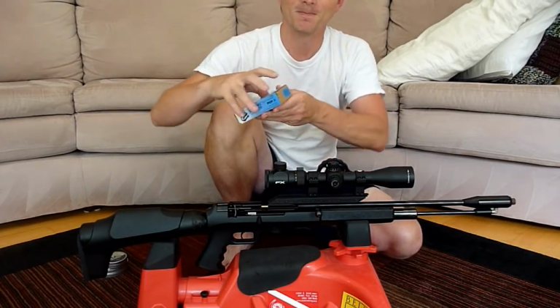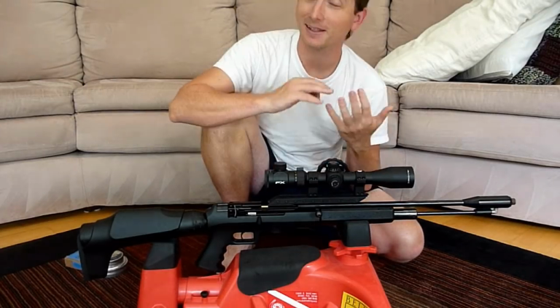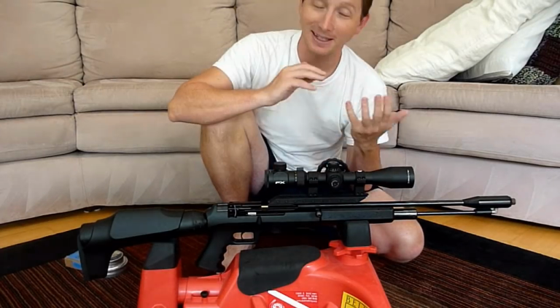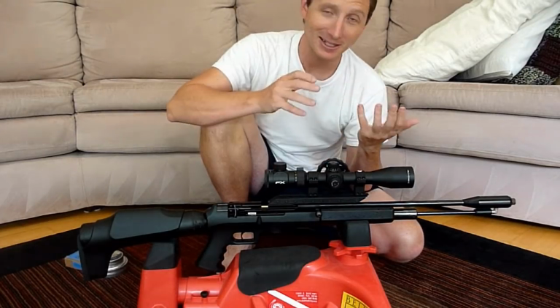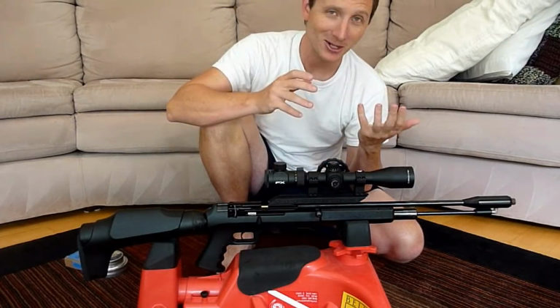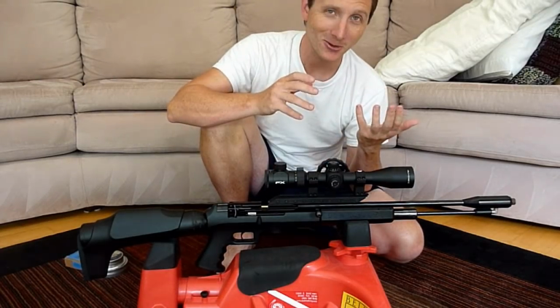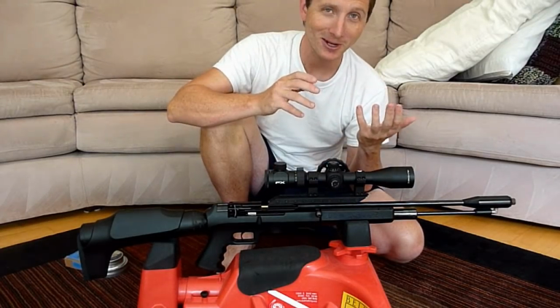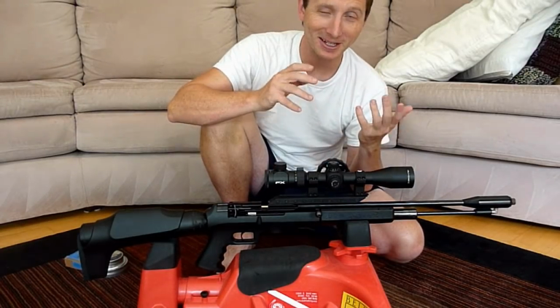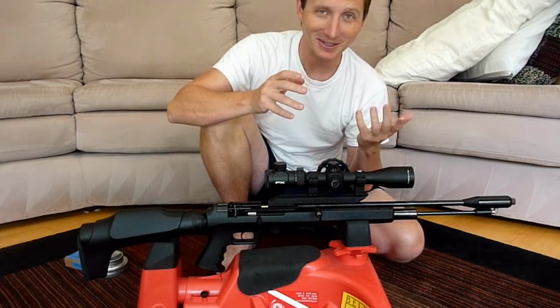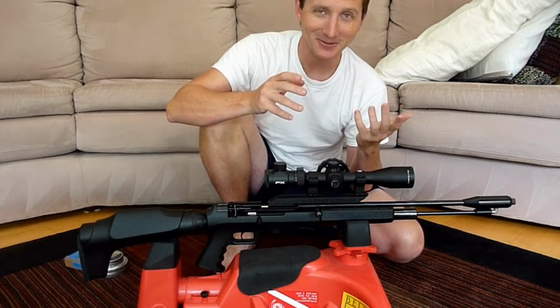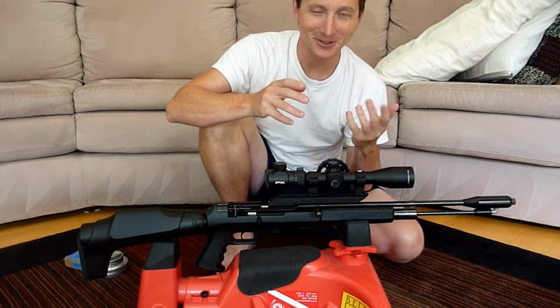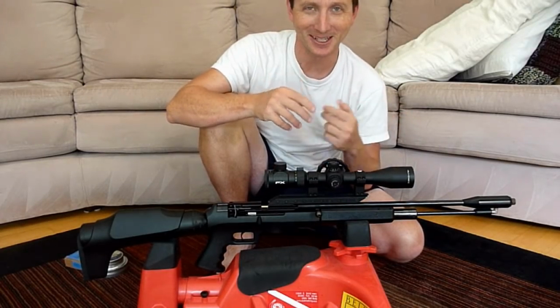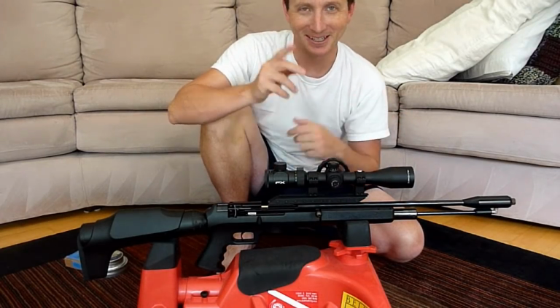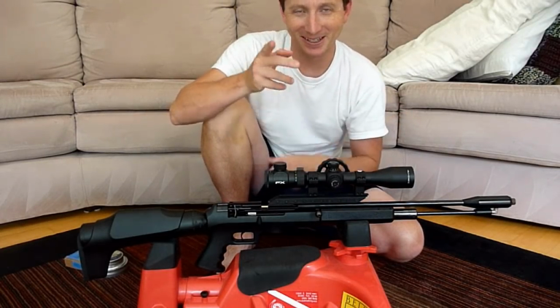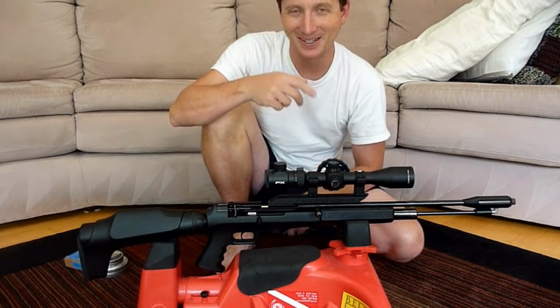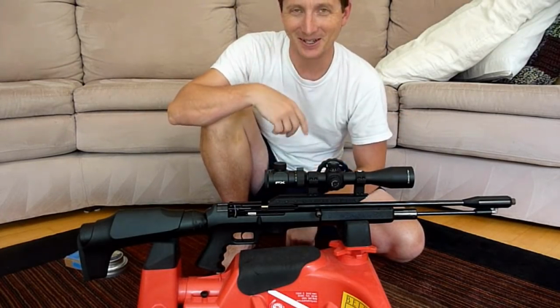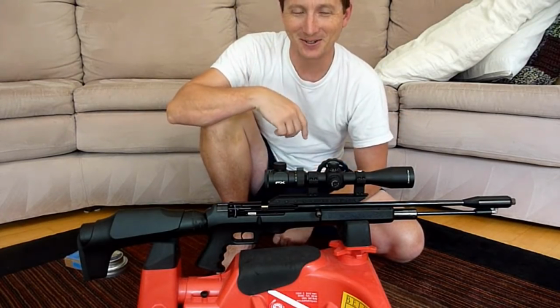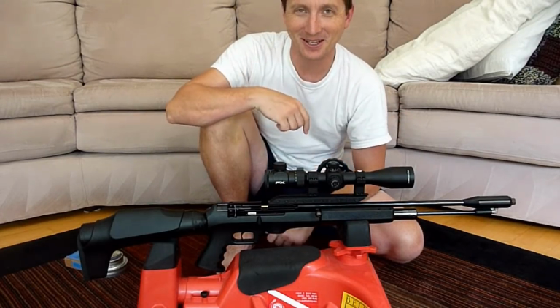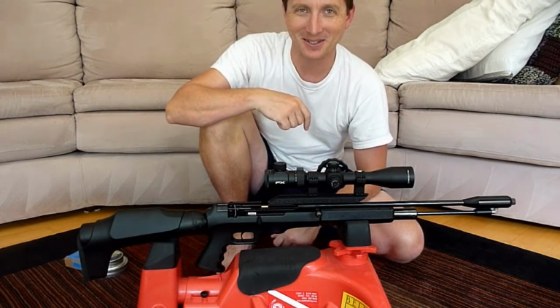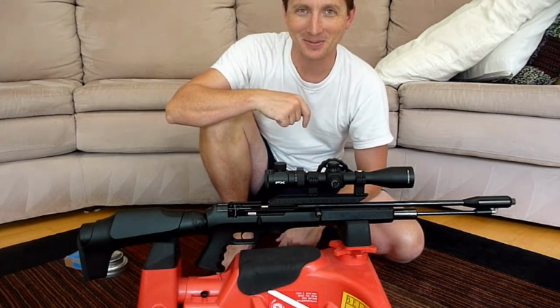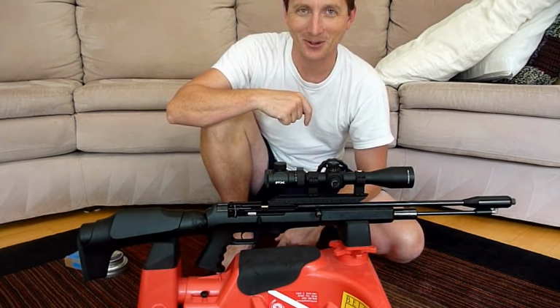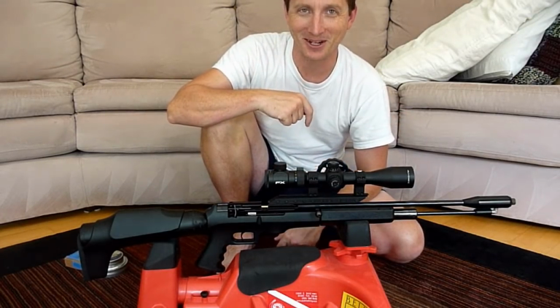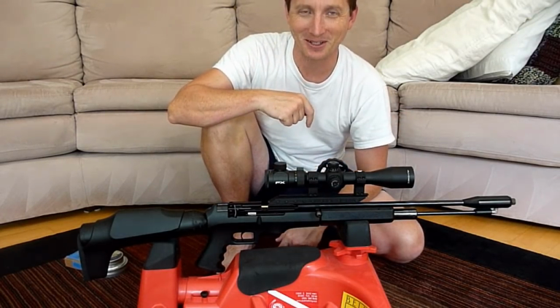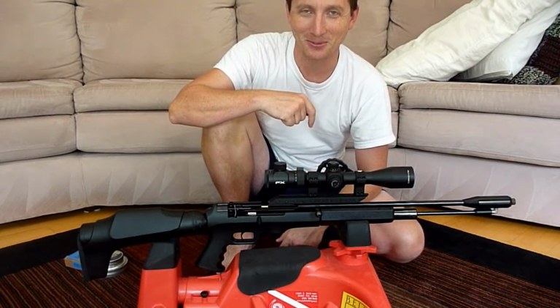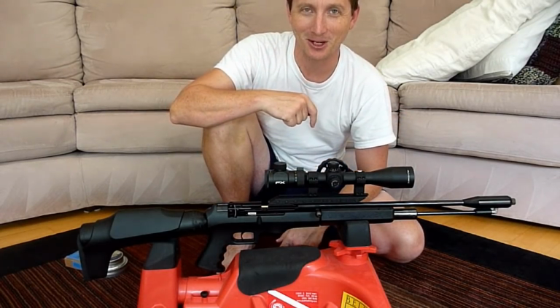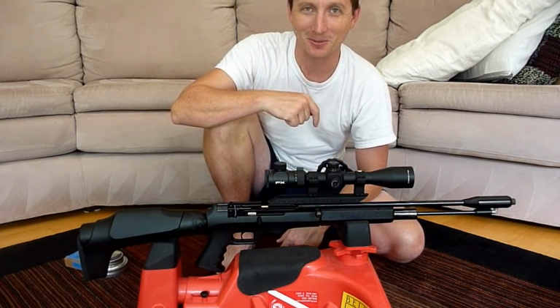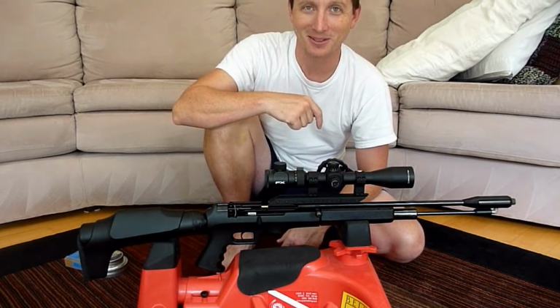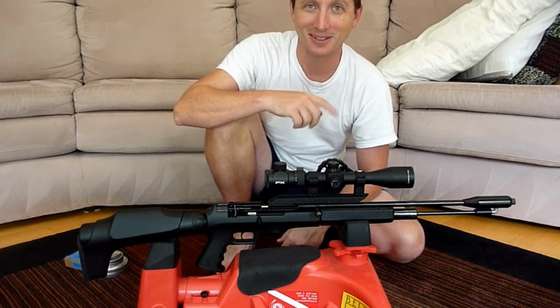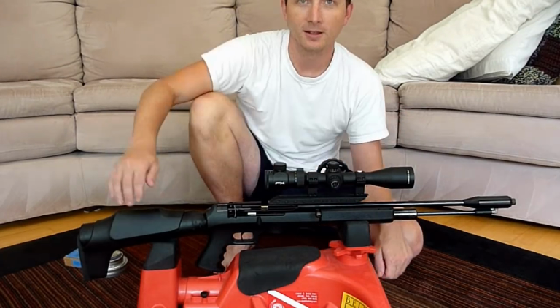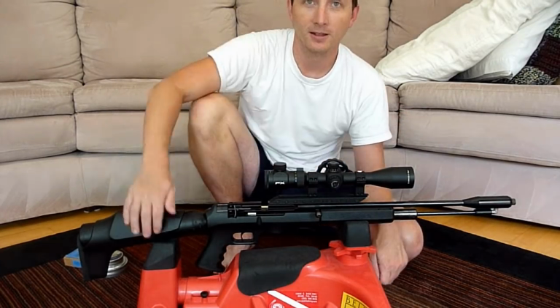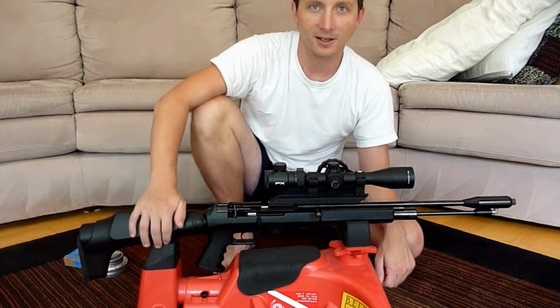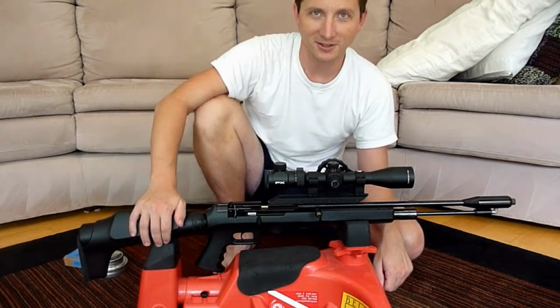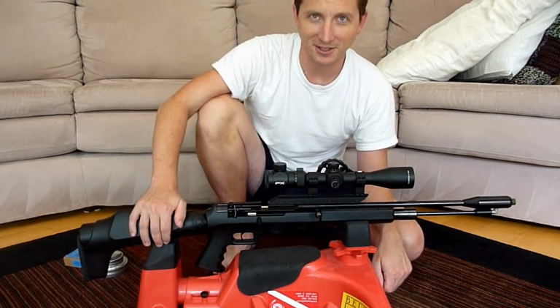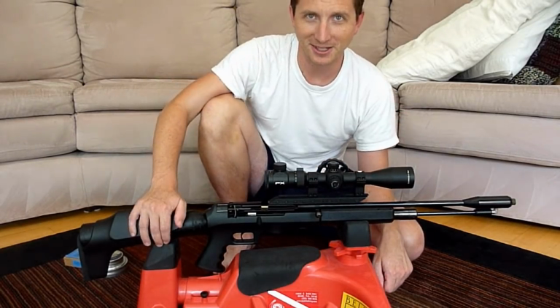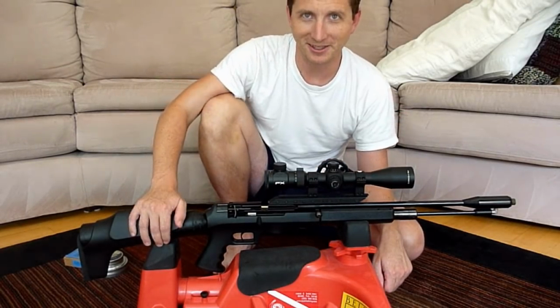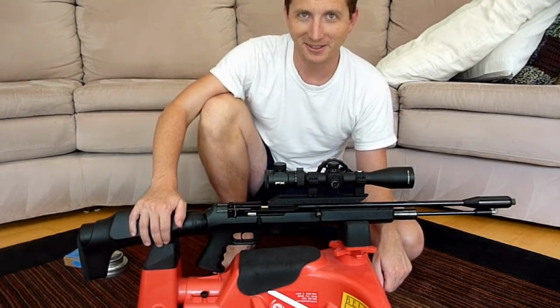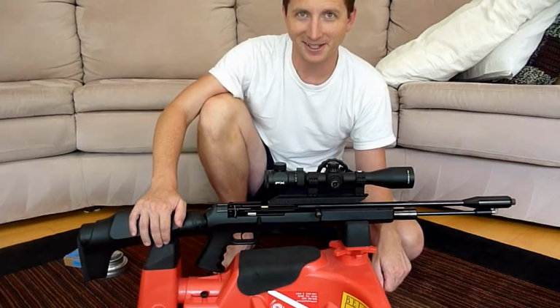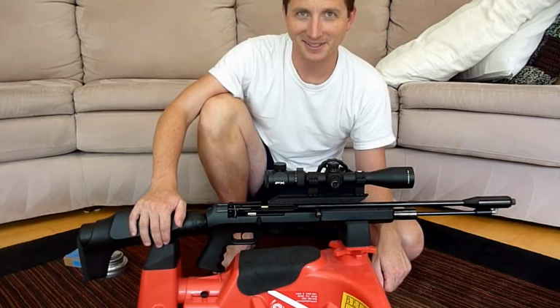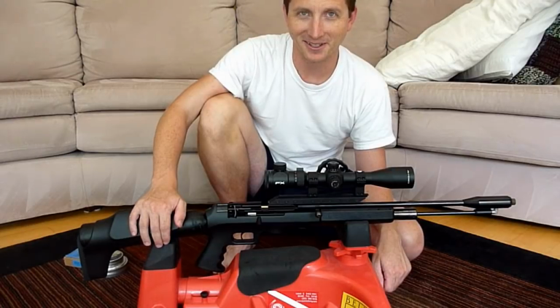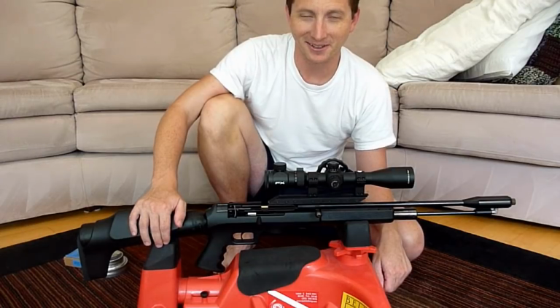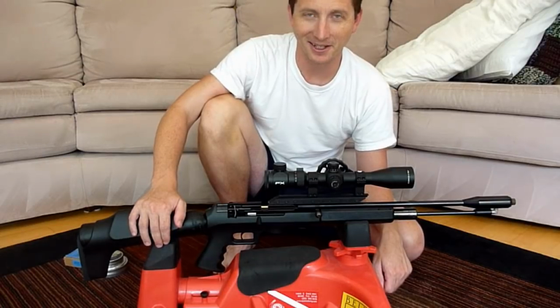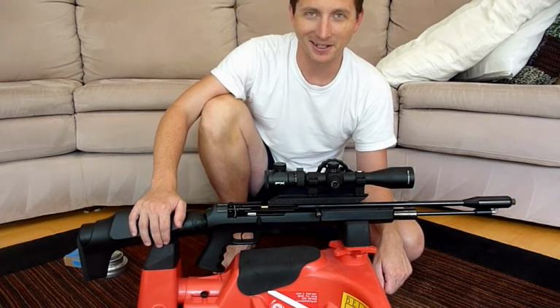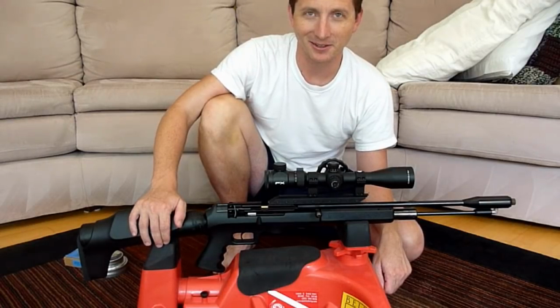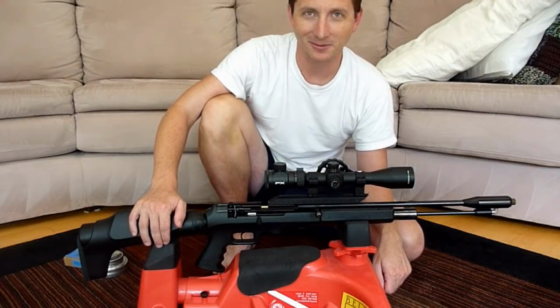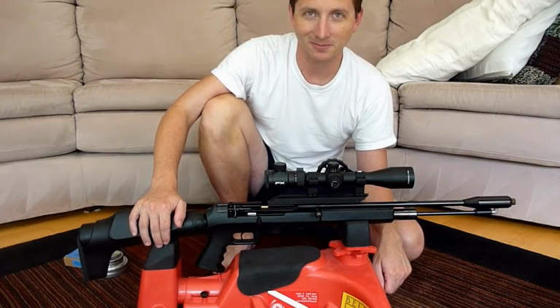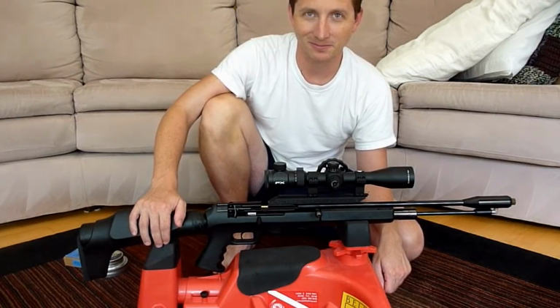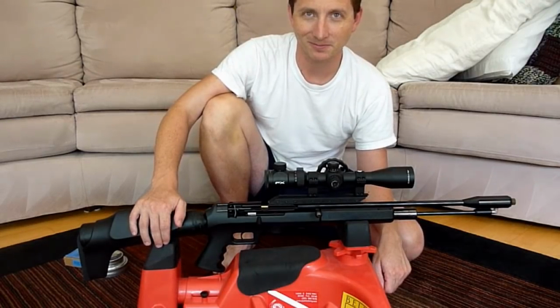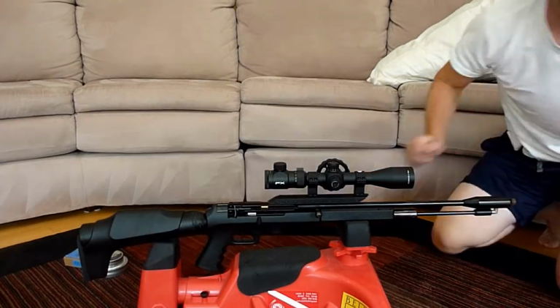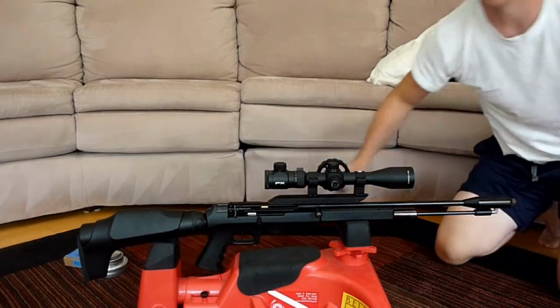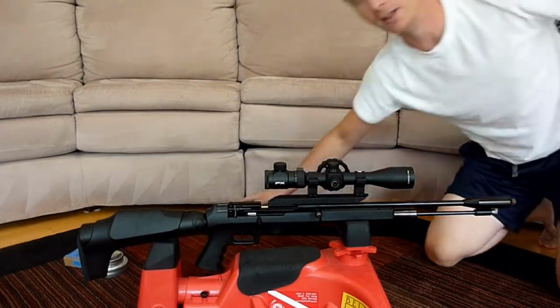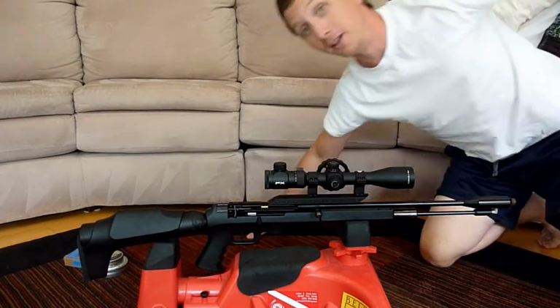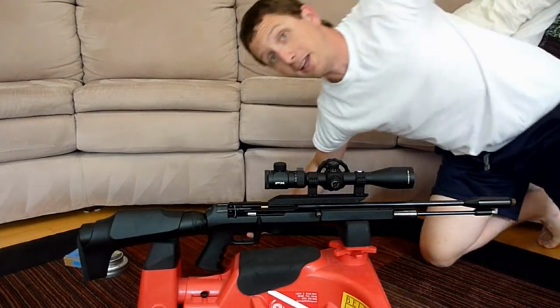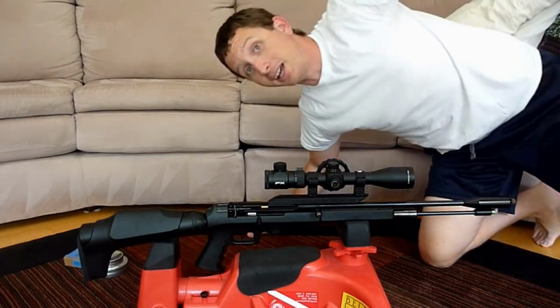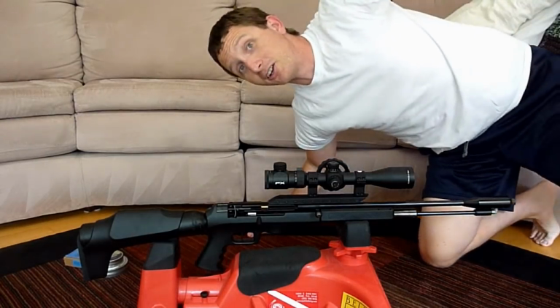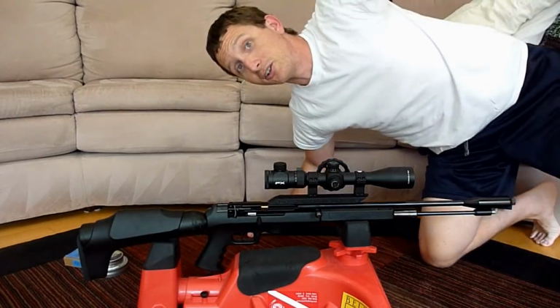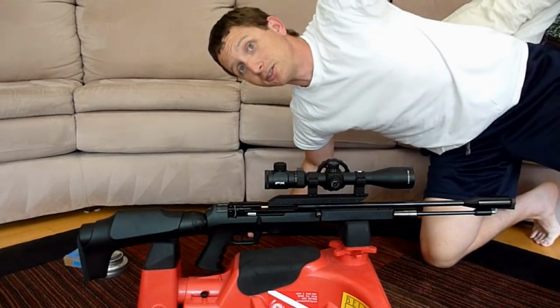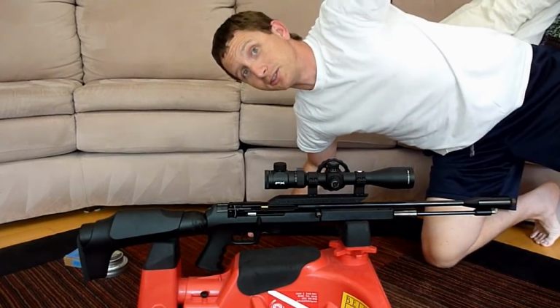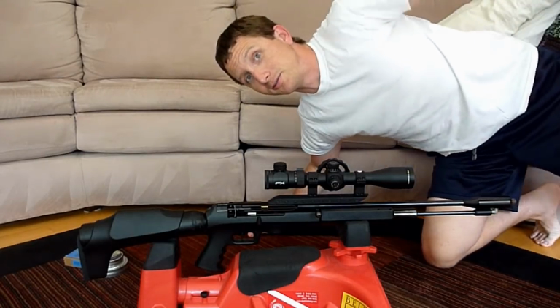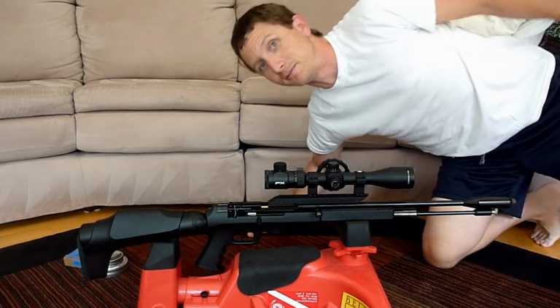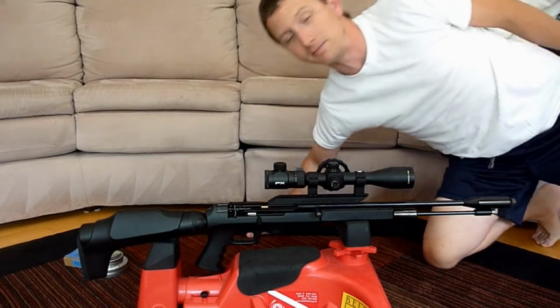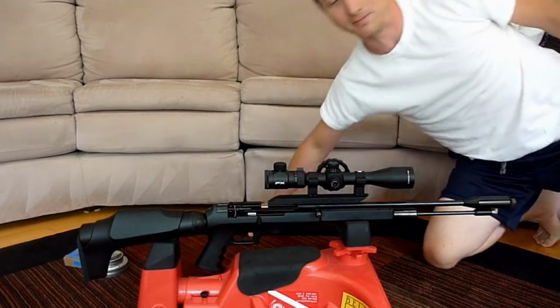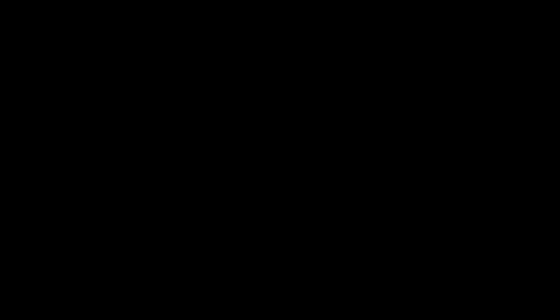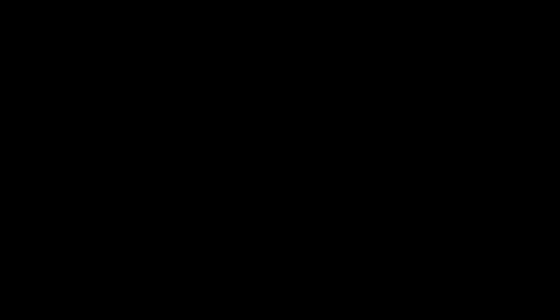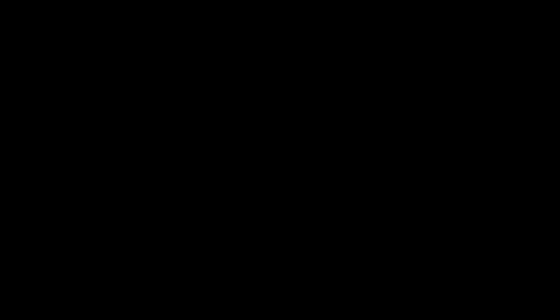And no, I didn't forget — here's that surprise I promised. I'll see you at the next gun, guys. And girls. Let's go.